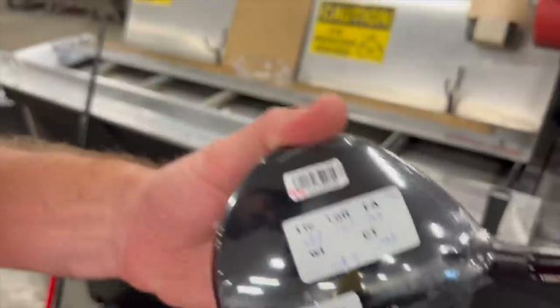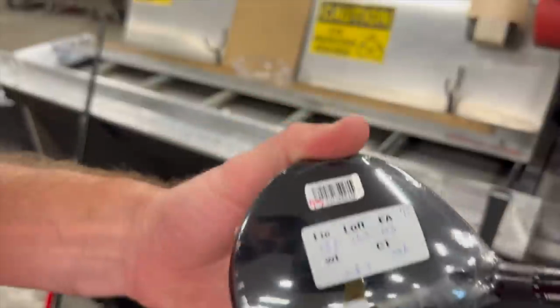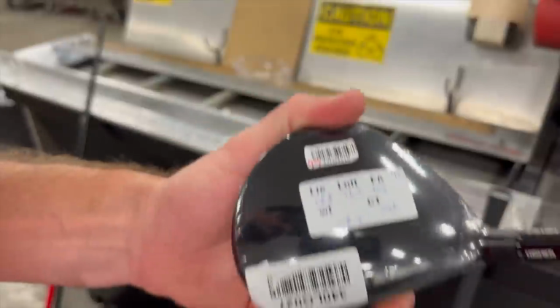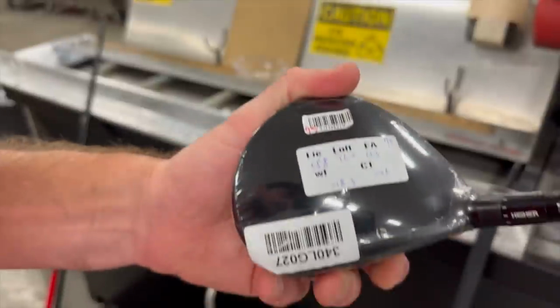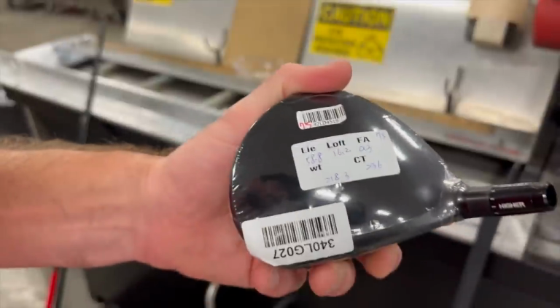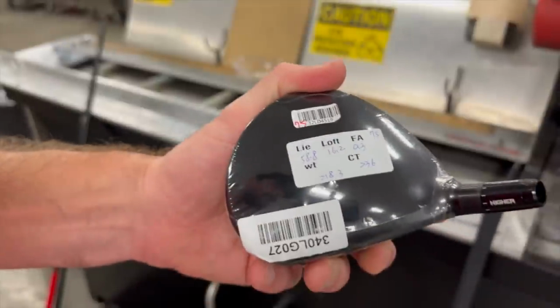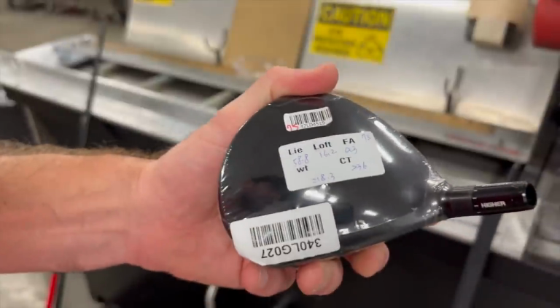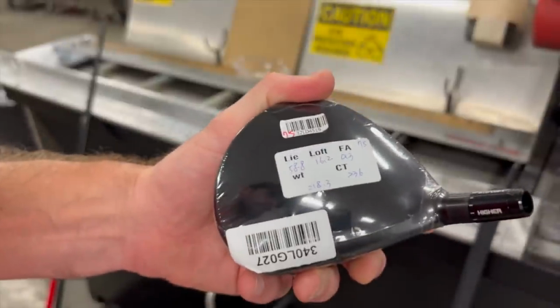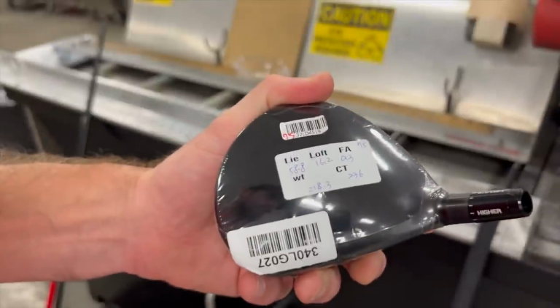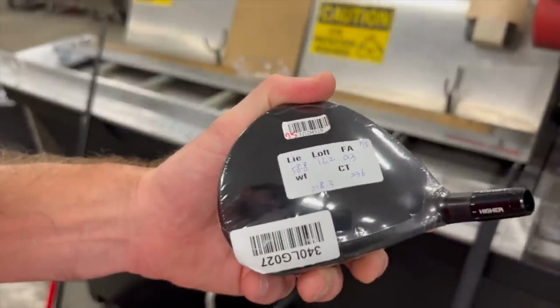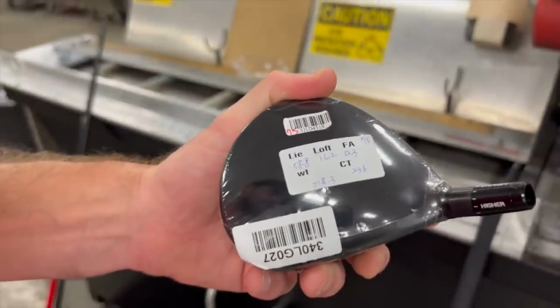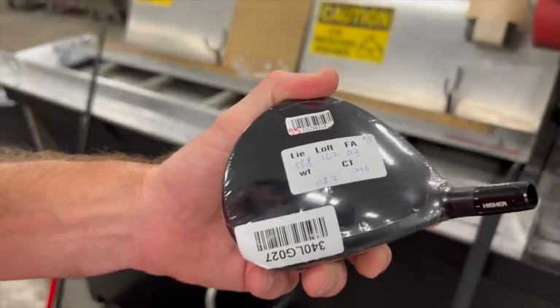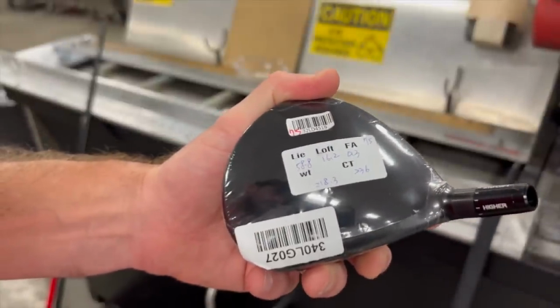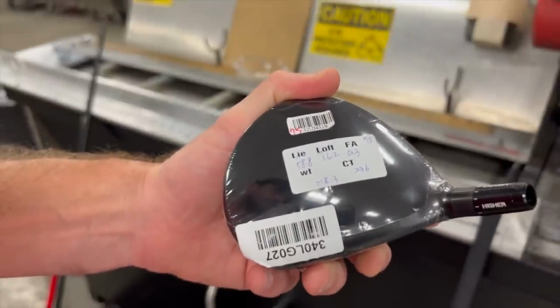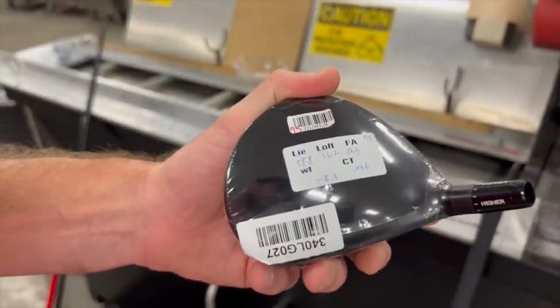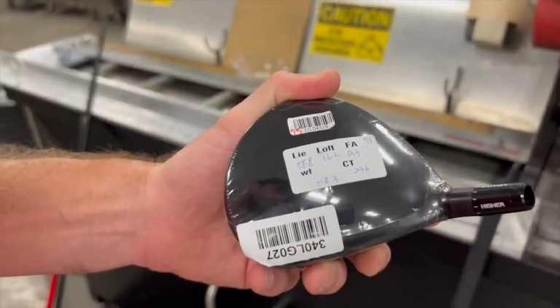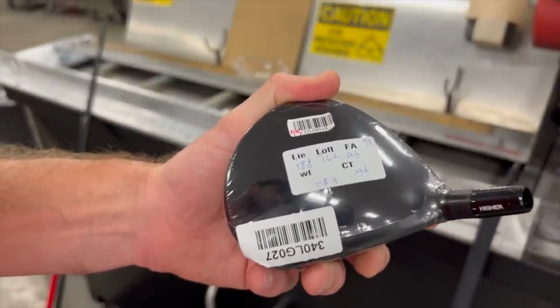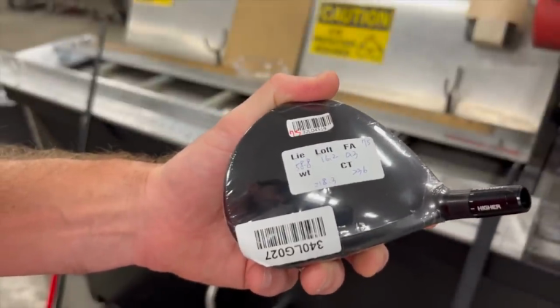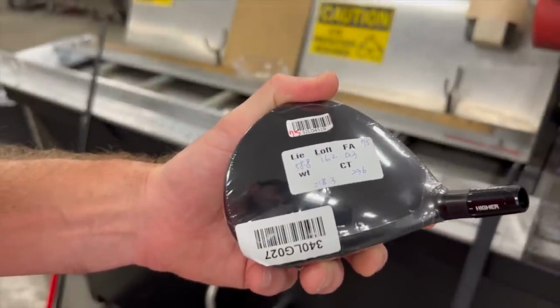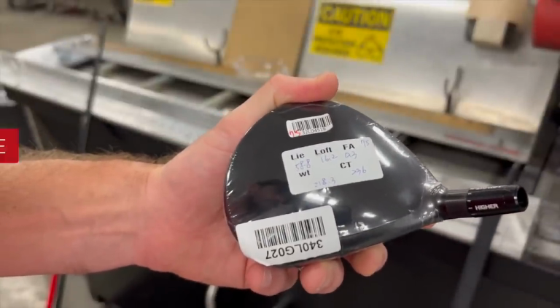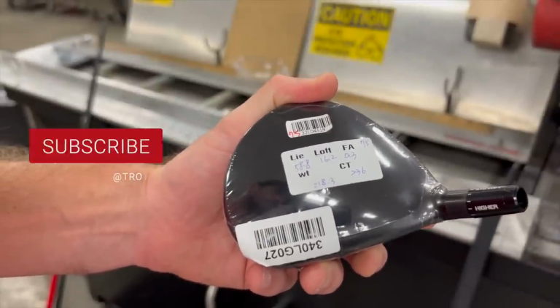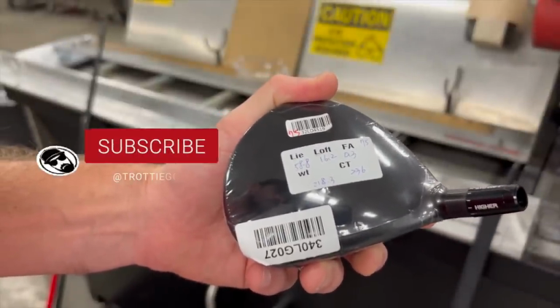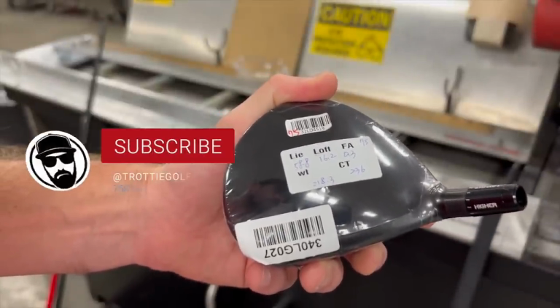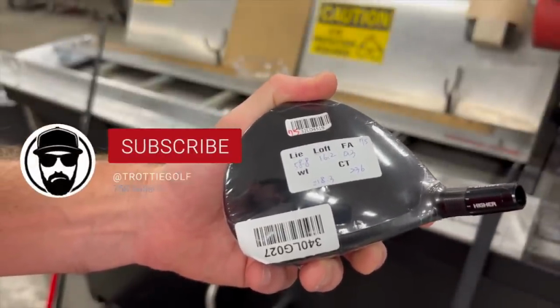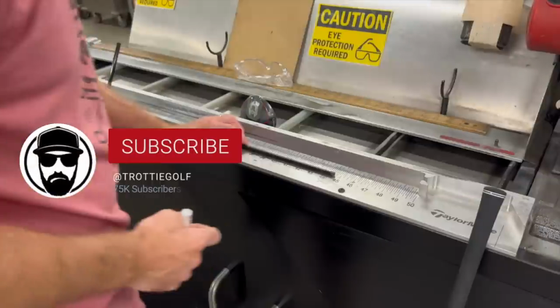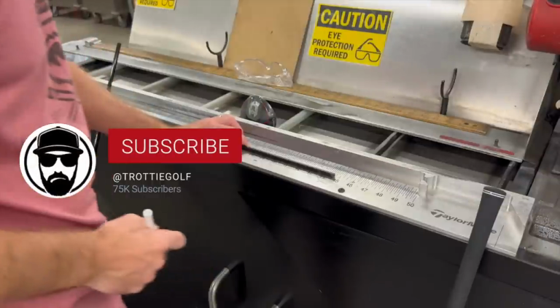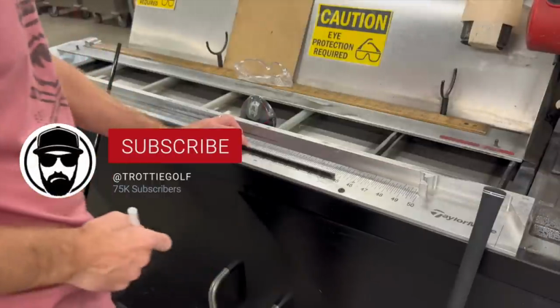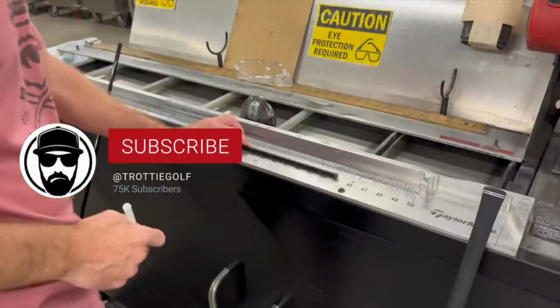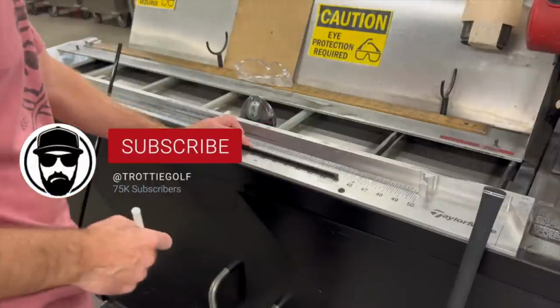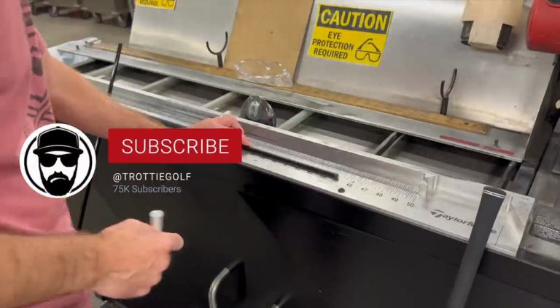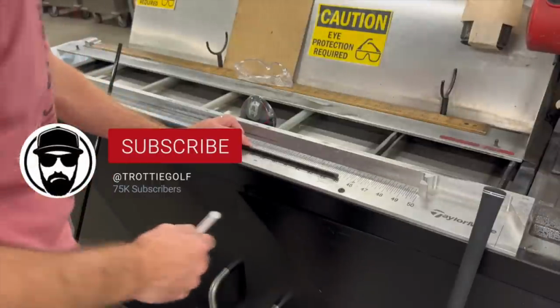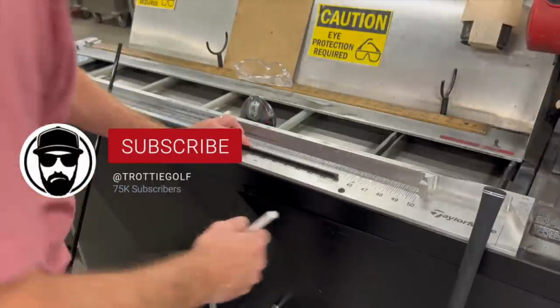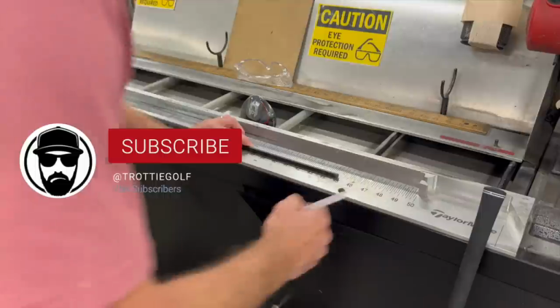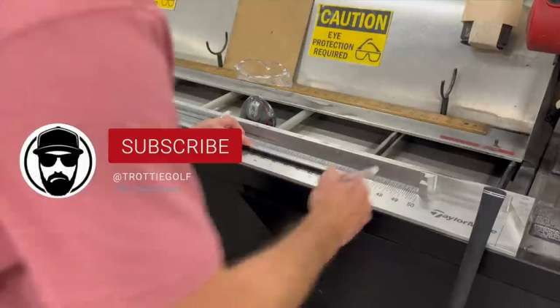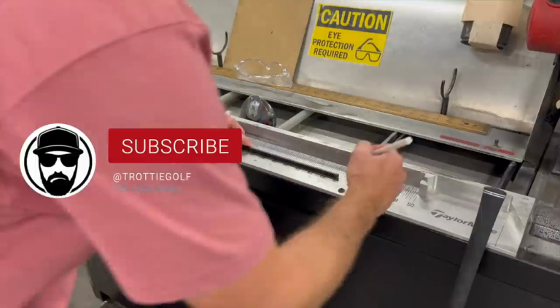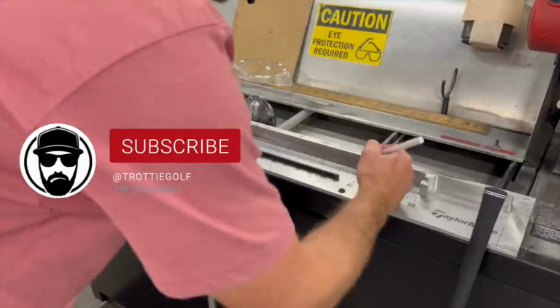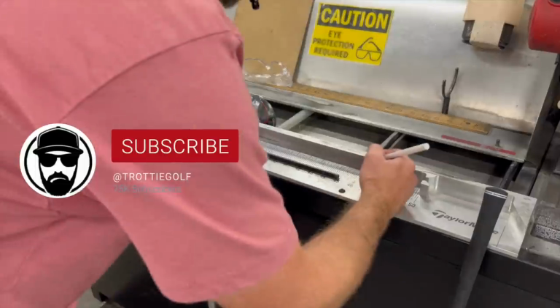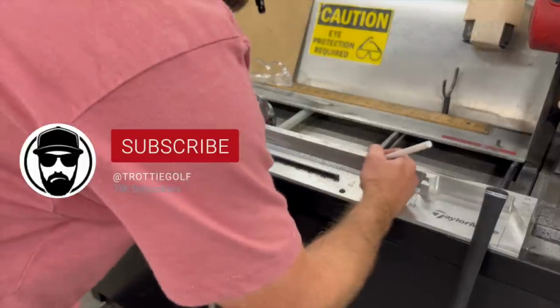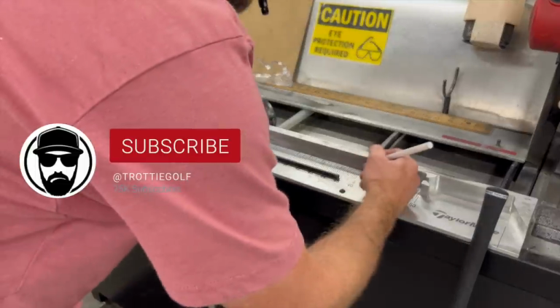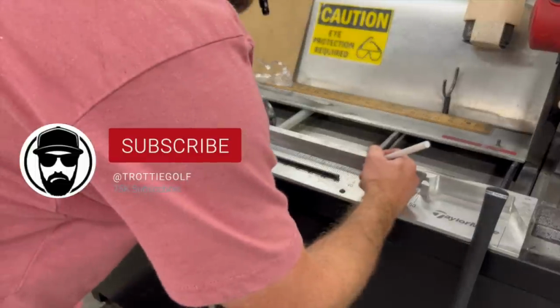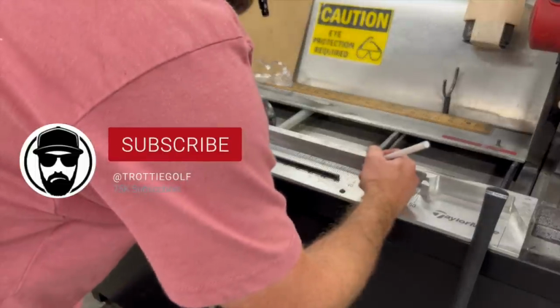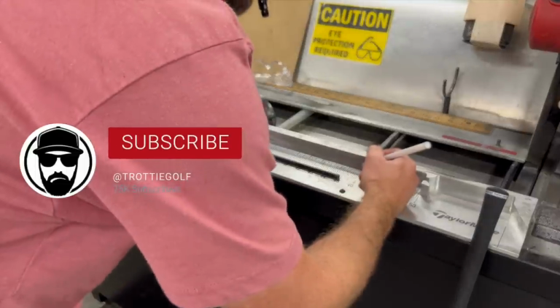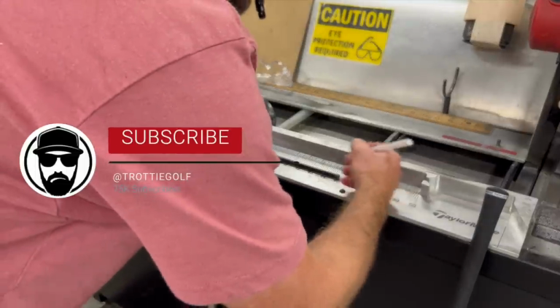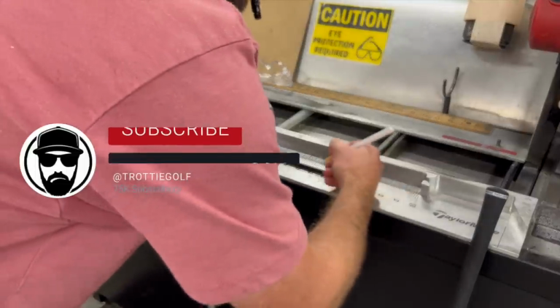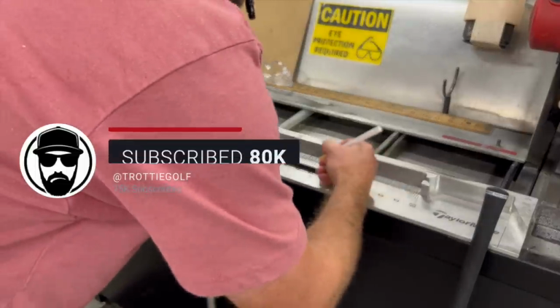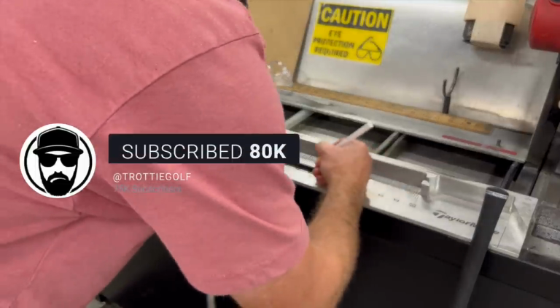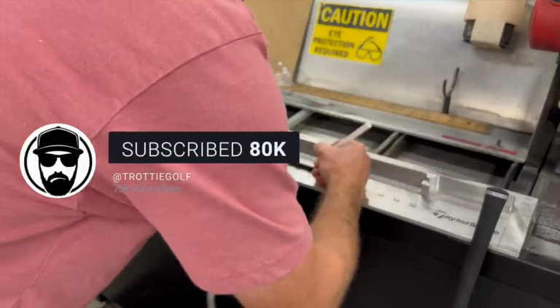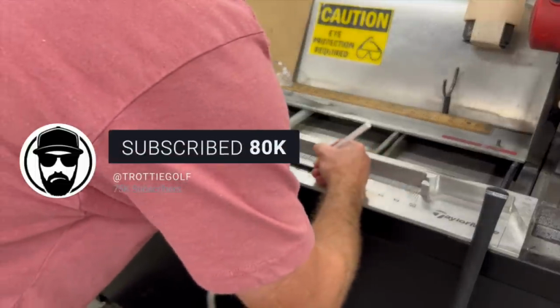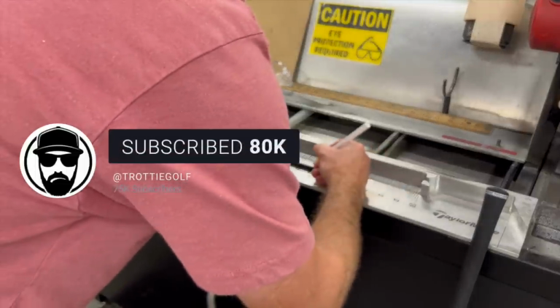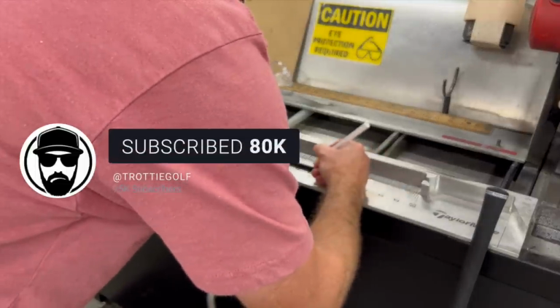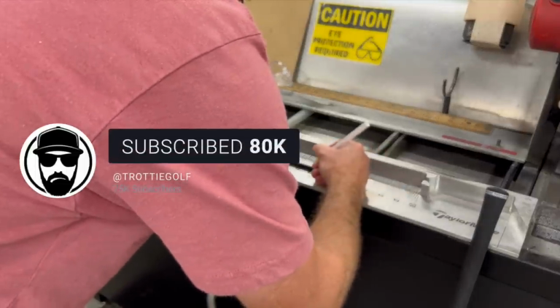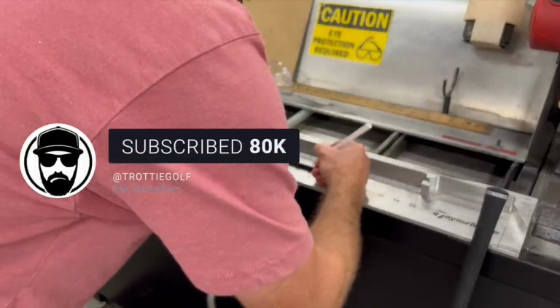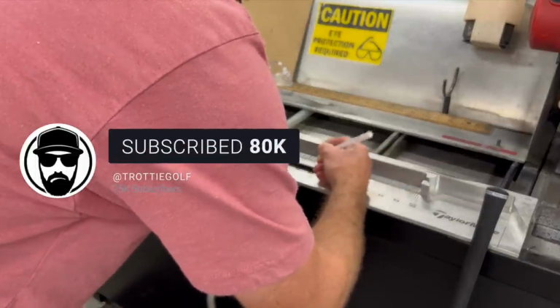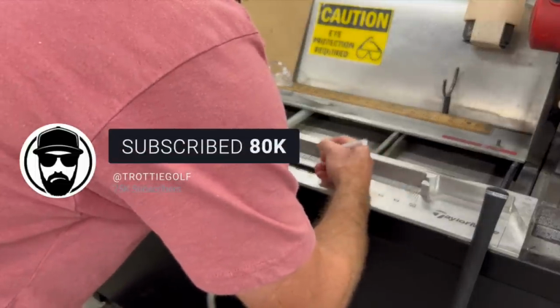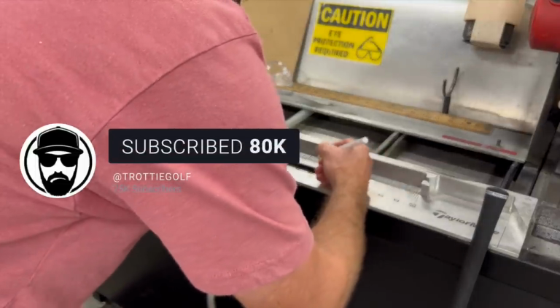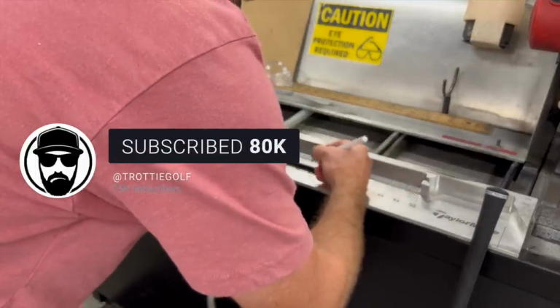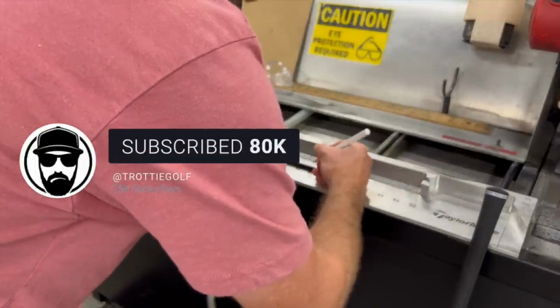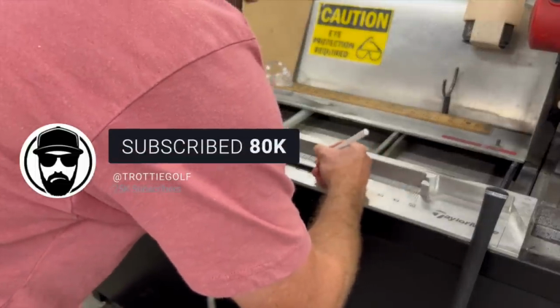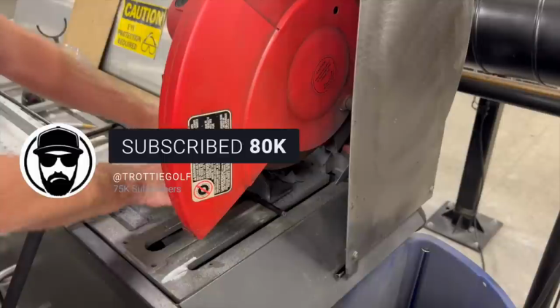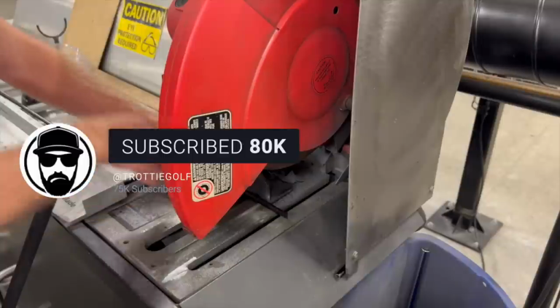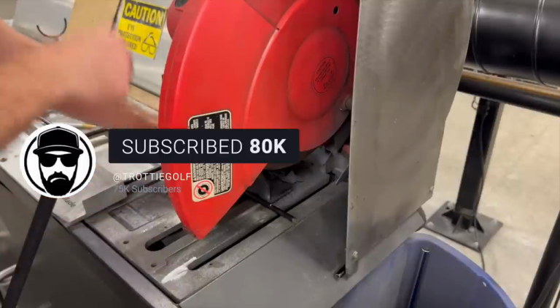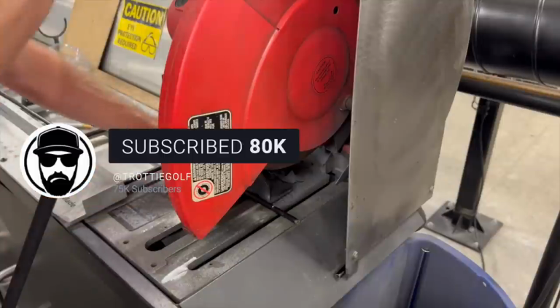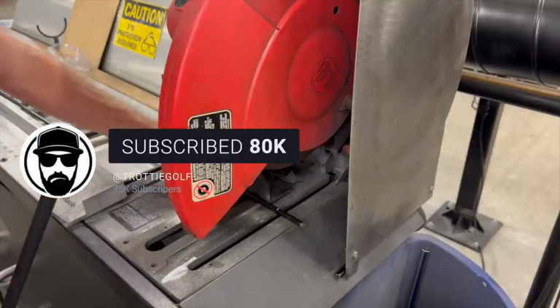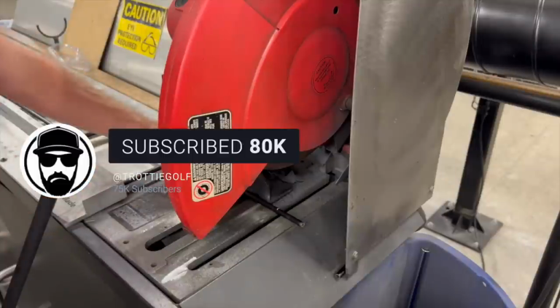It's Tour Truck Tuesday. Welcome back to the channel. Those of you that are new here, be sure to hit subscribe. Let's get this thing ripping.